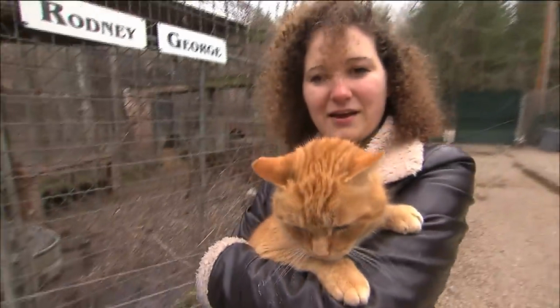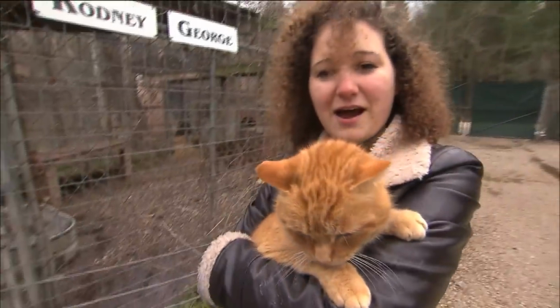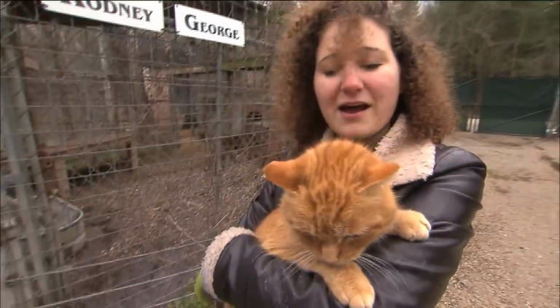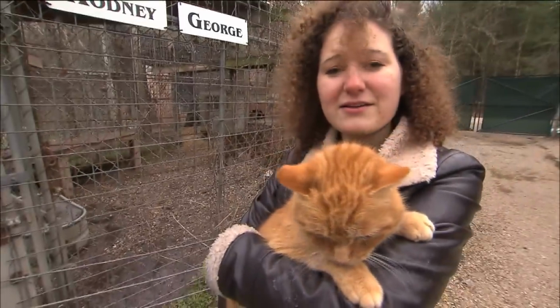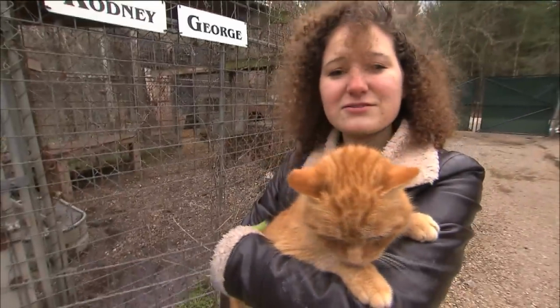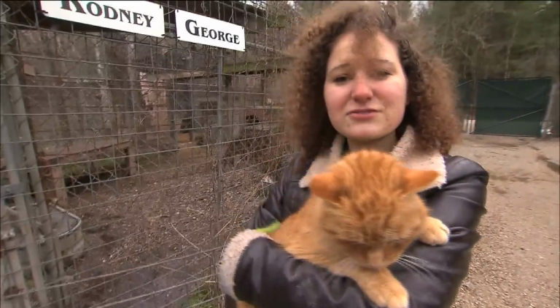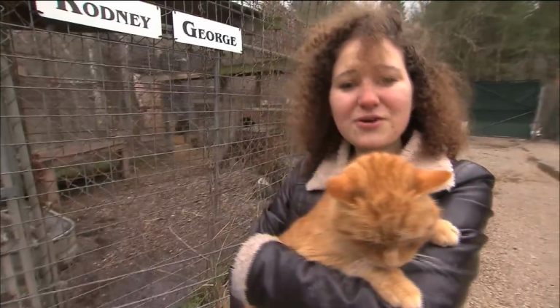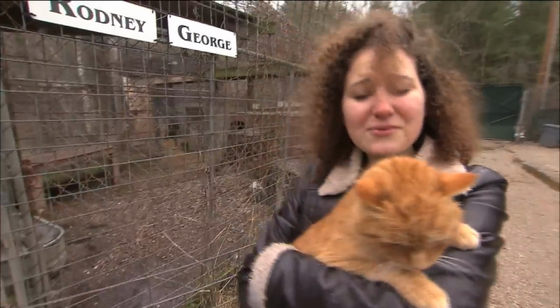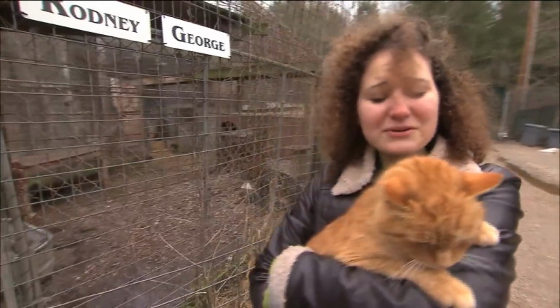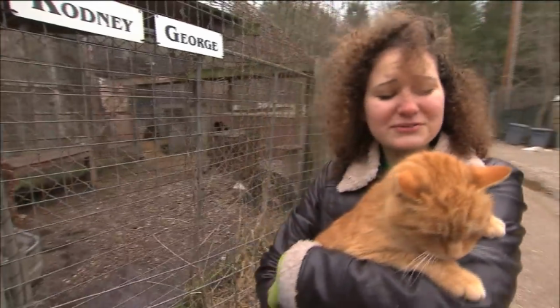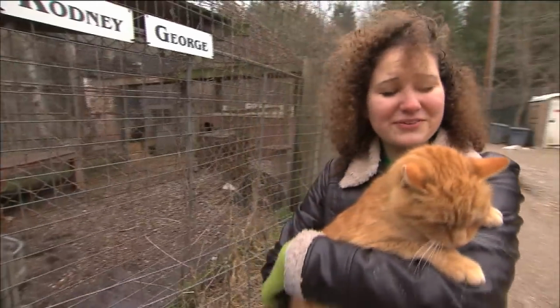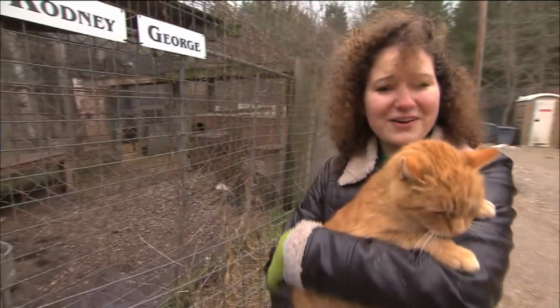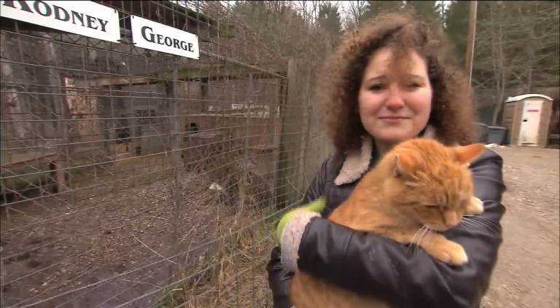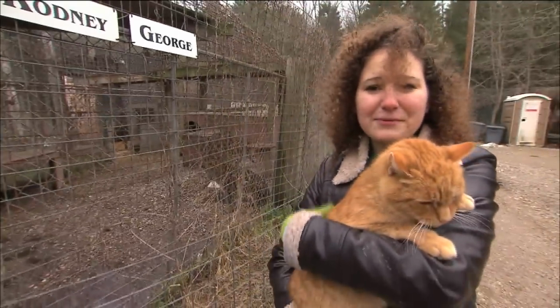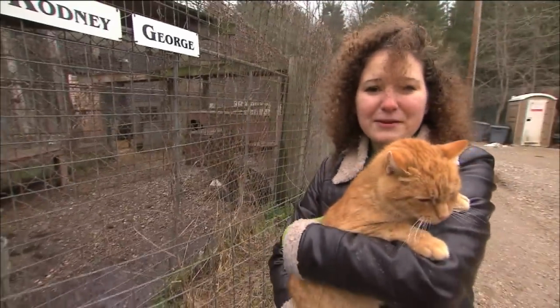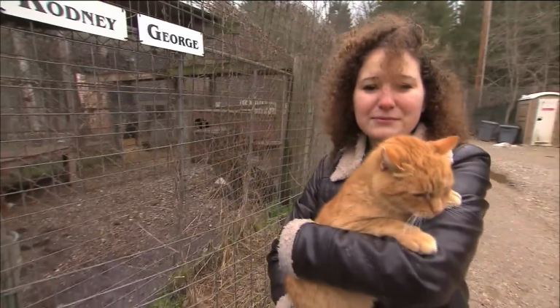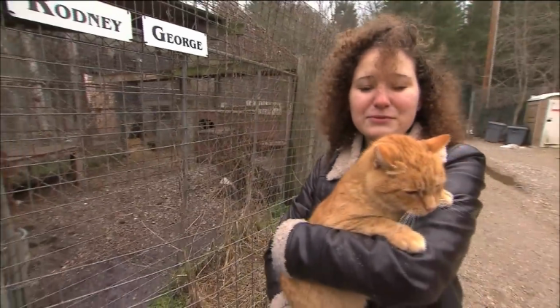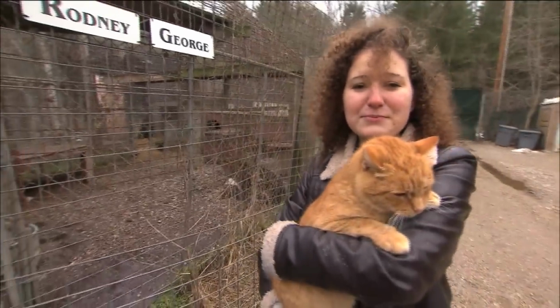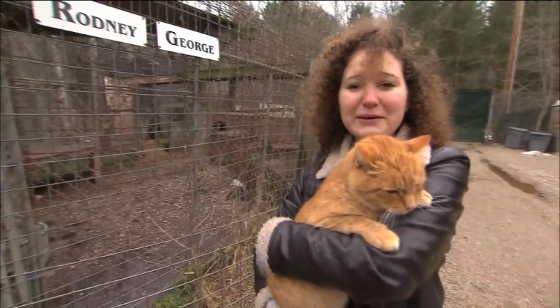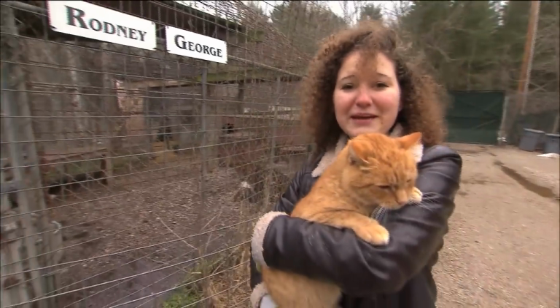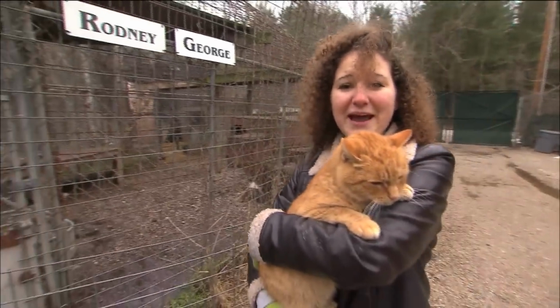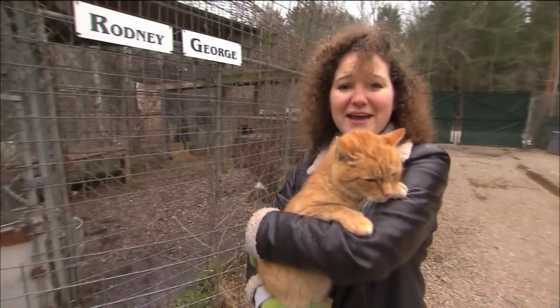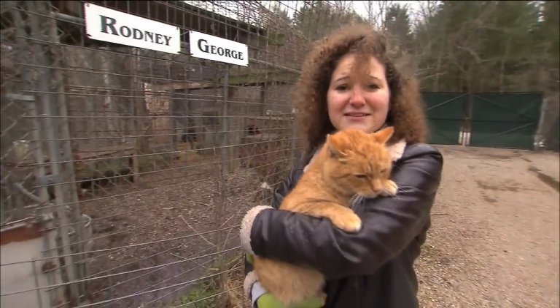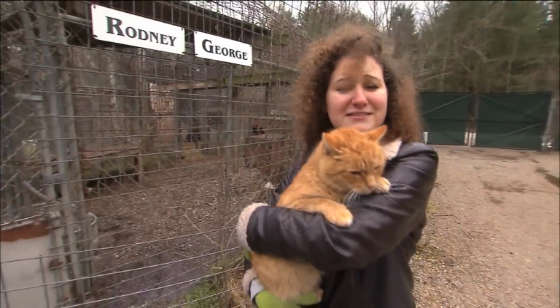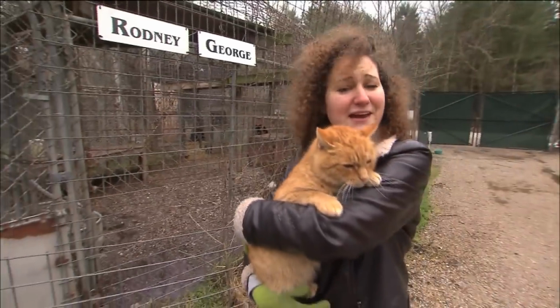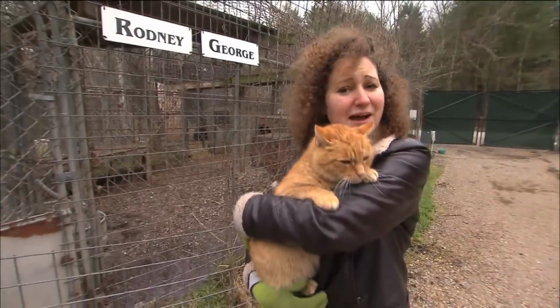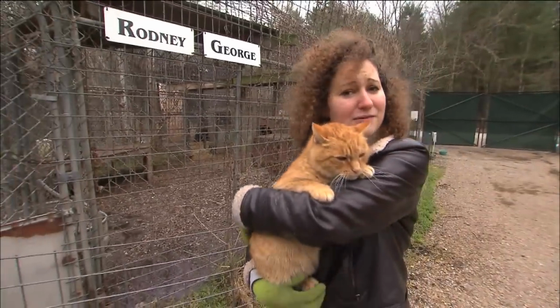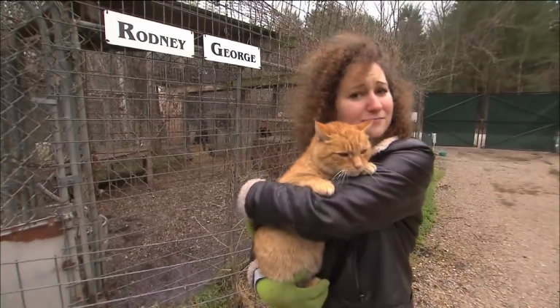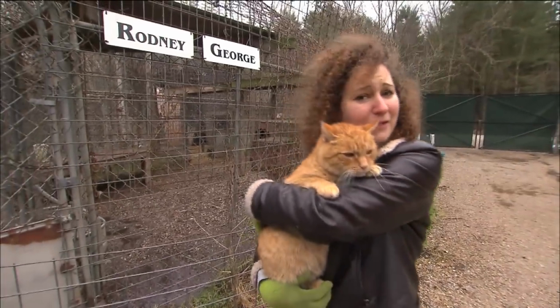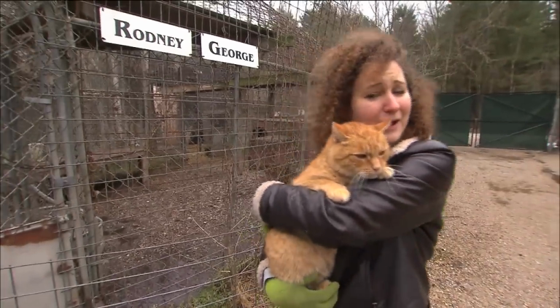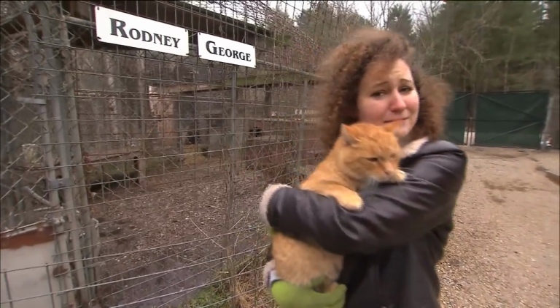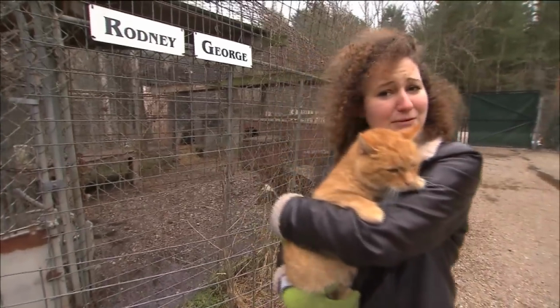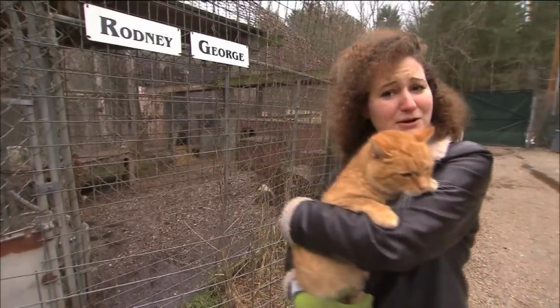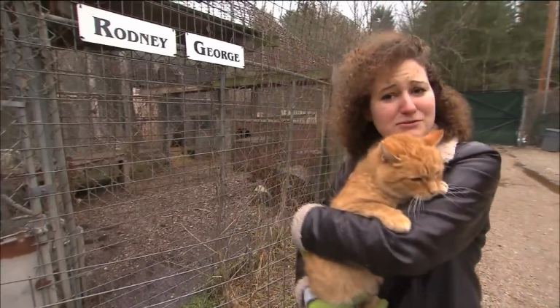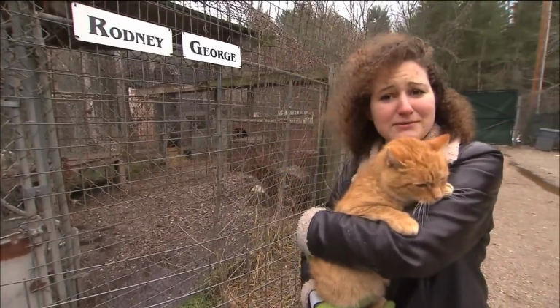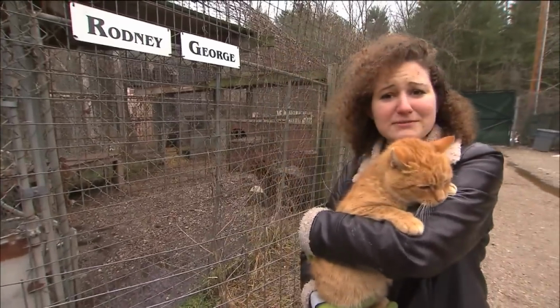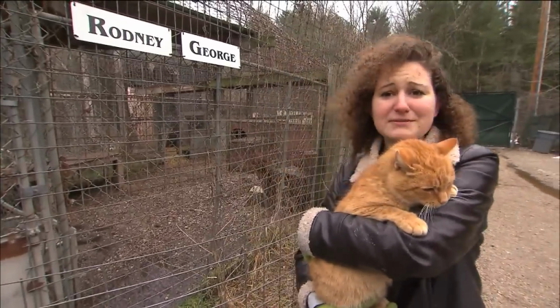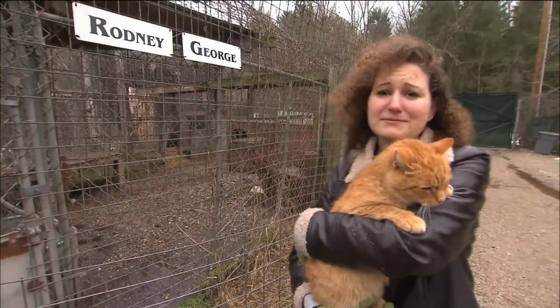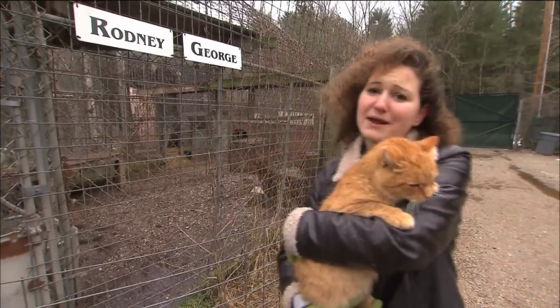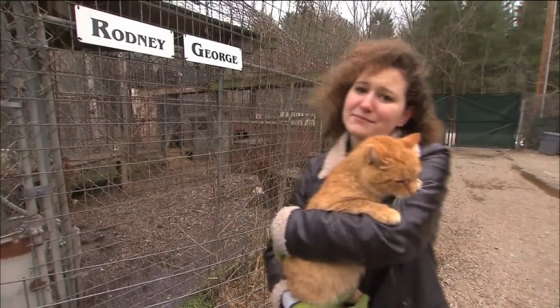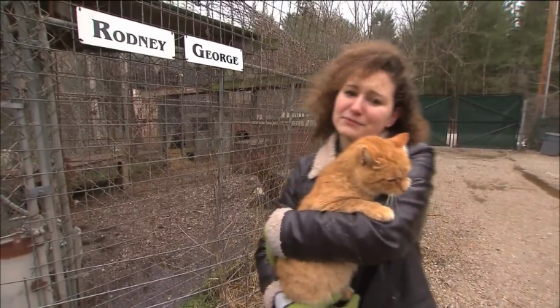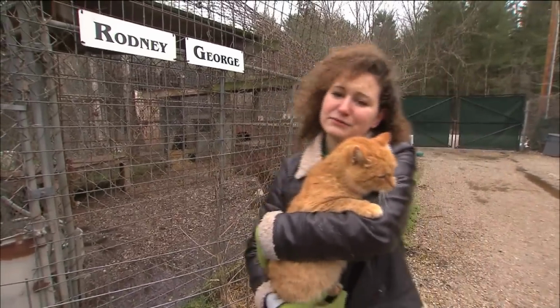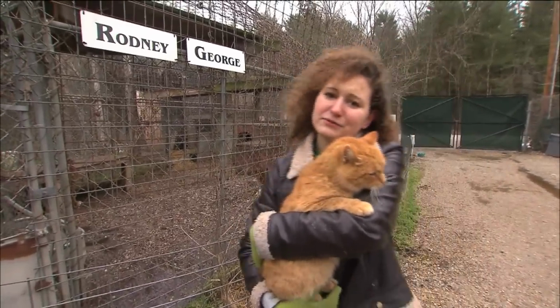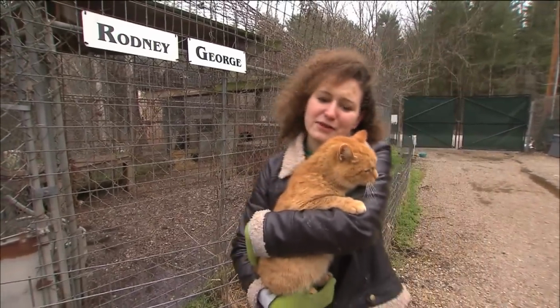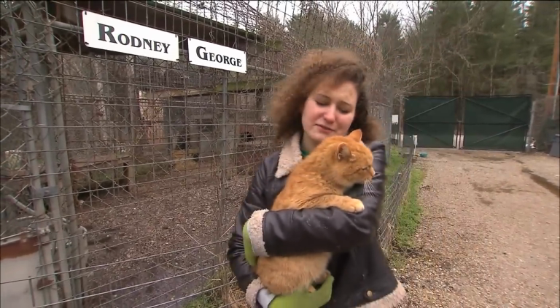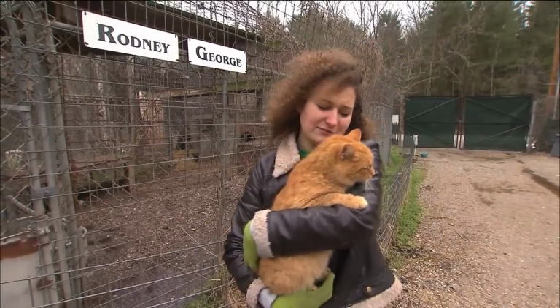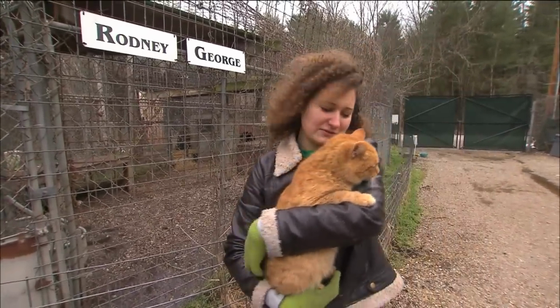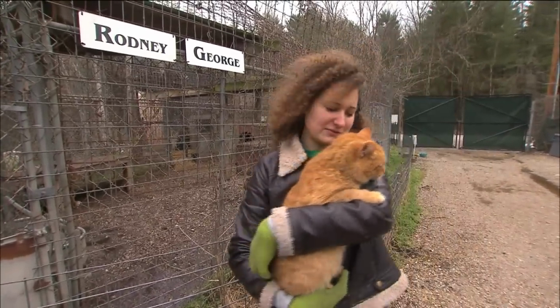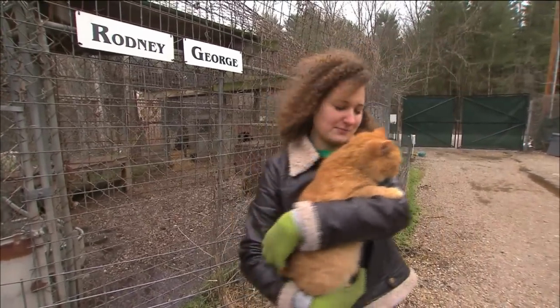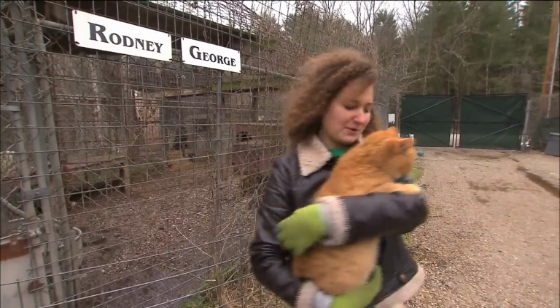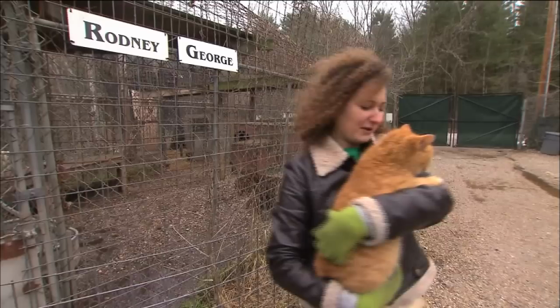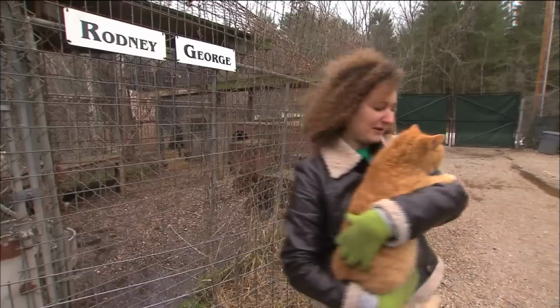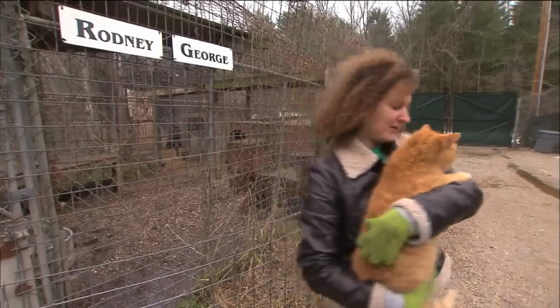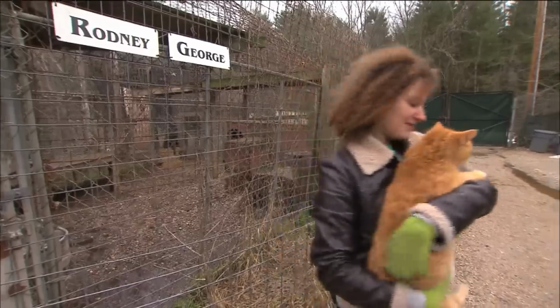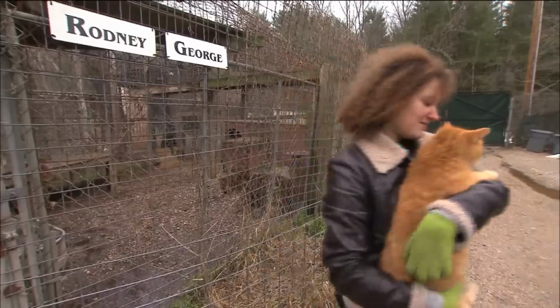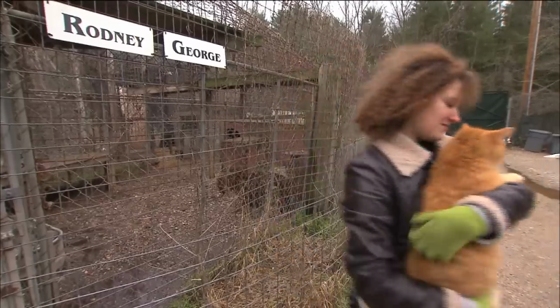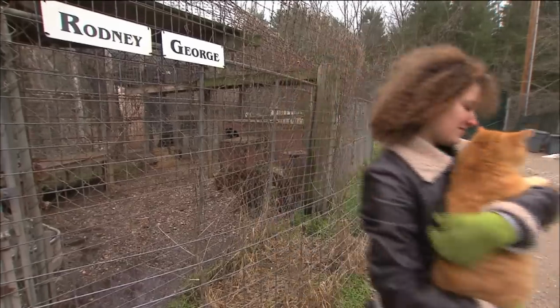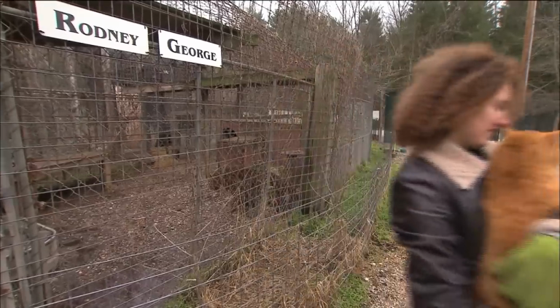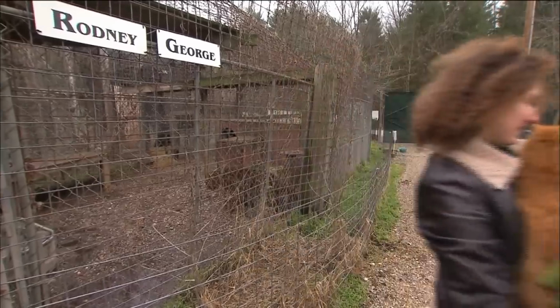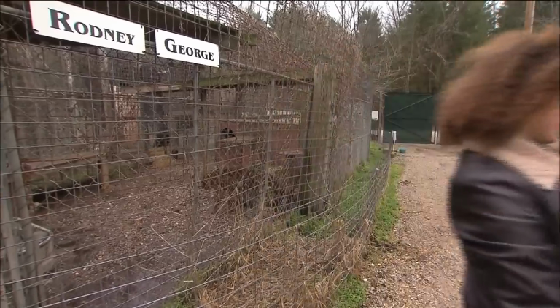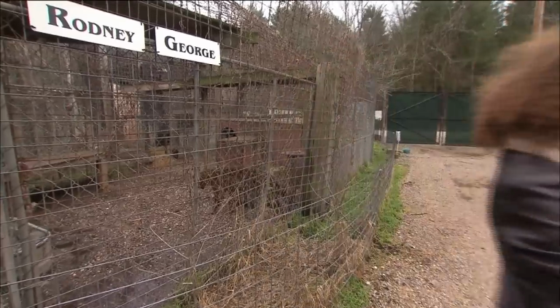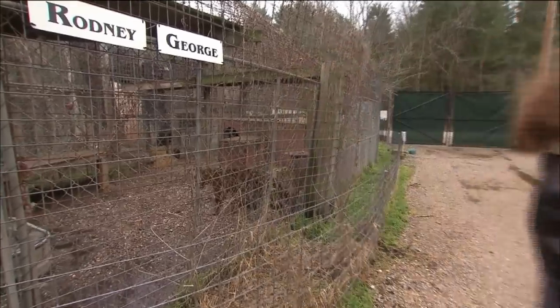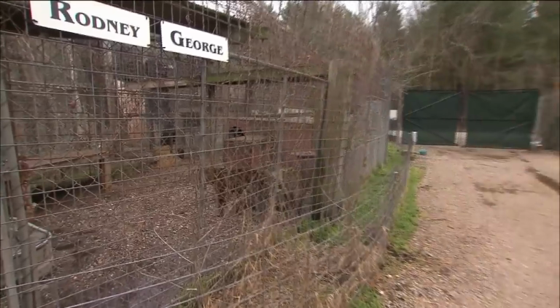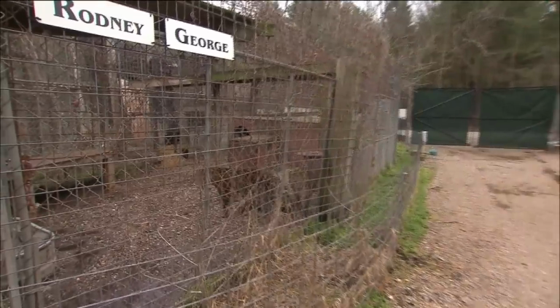I had so much fun playing with the big cats. Now I am going to go spend some time with a little less fearsome one.